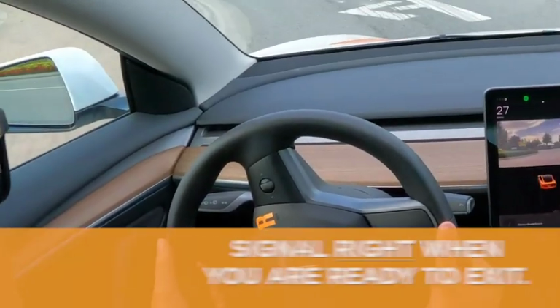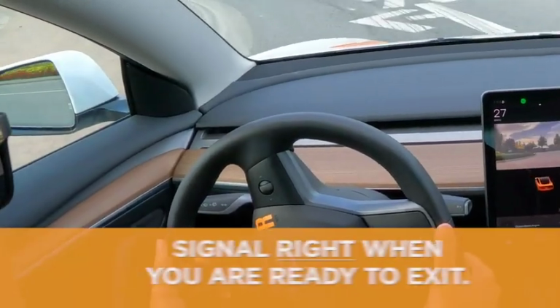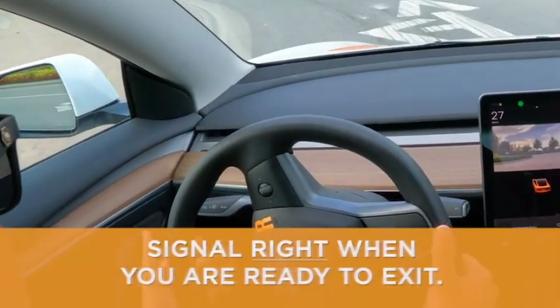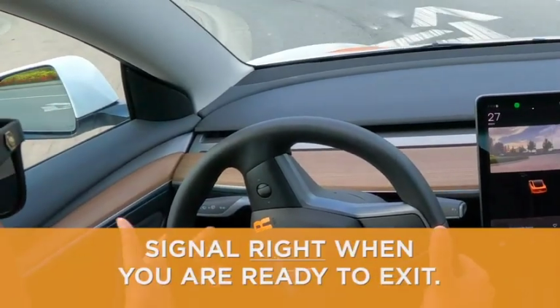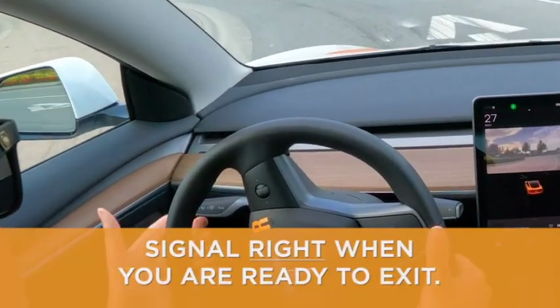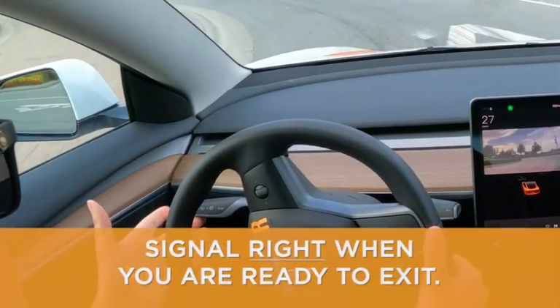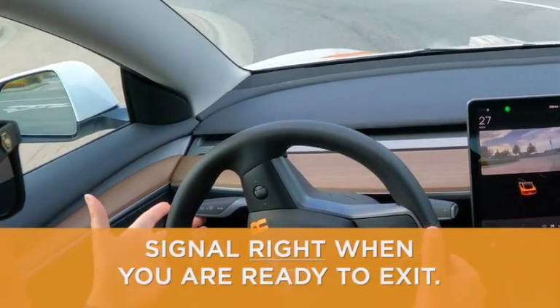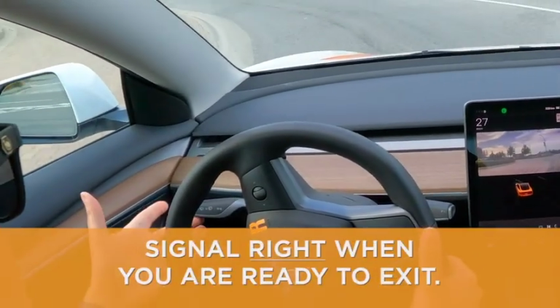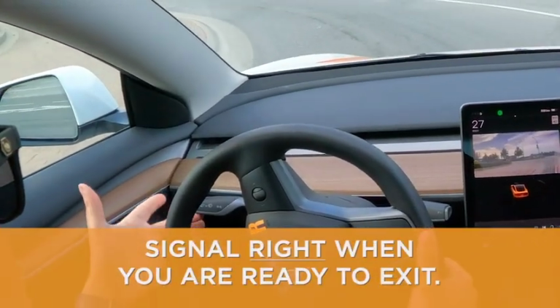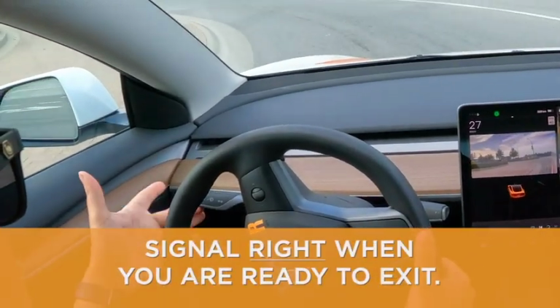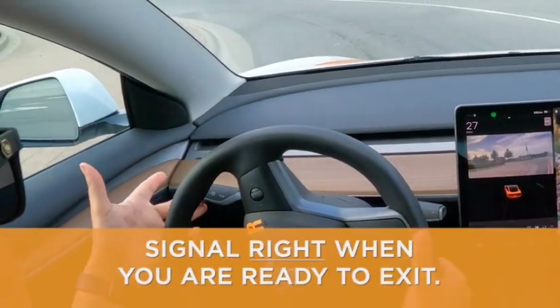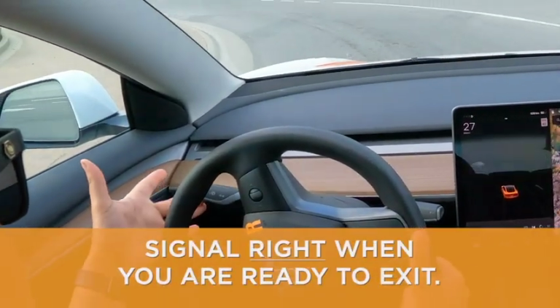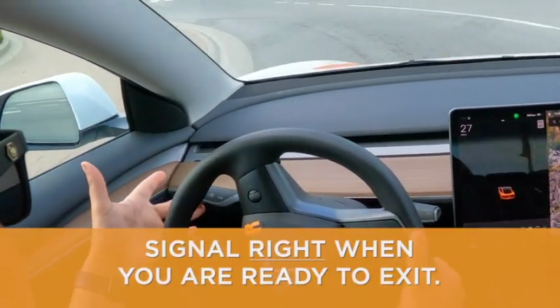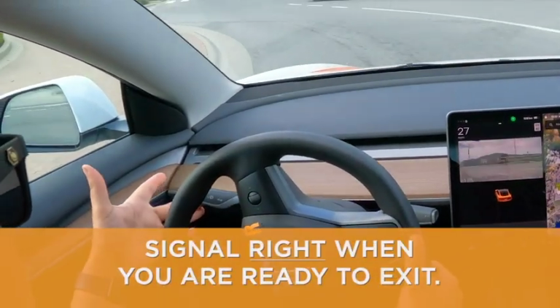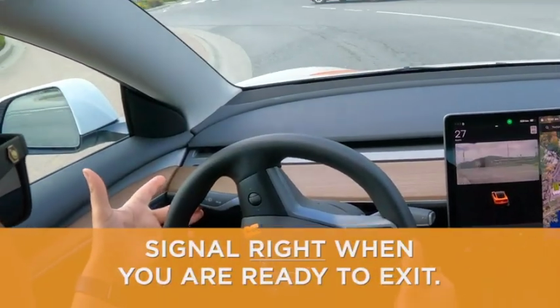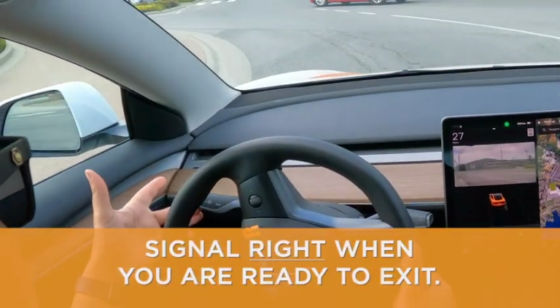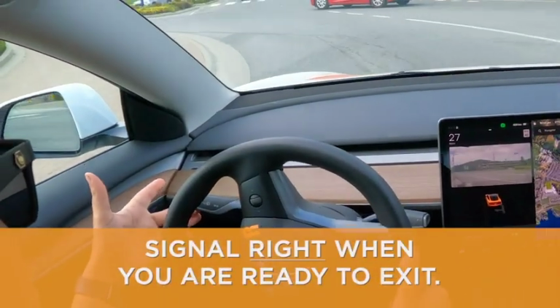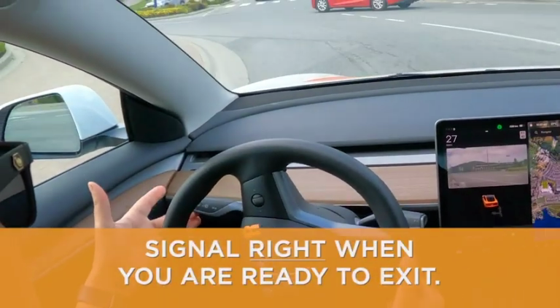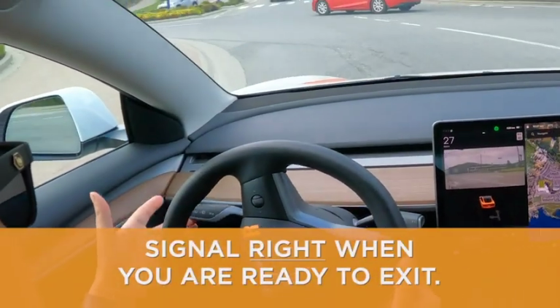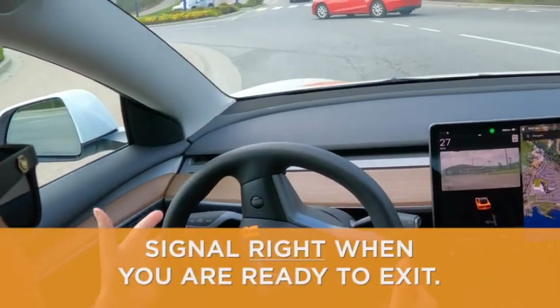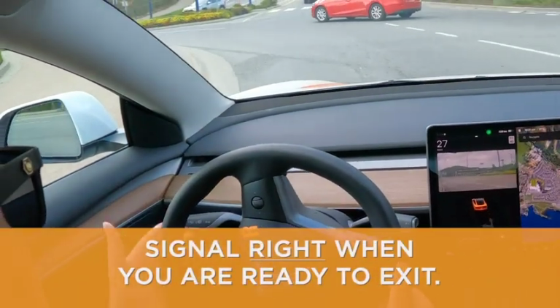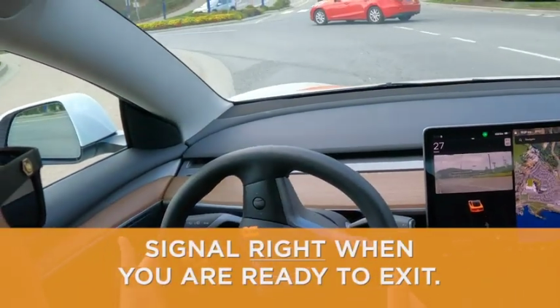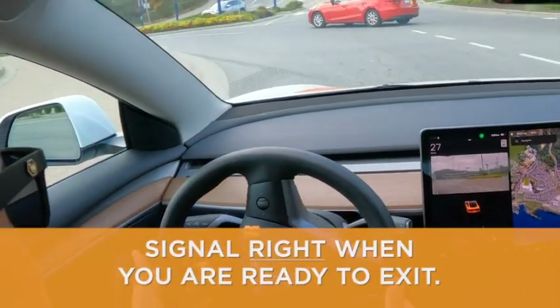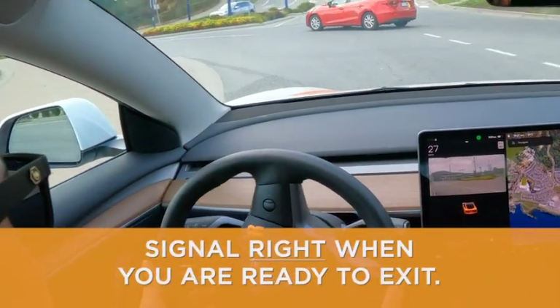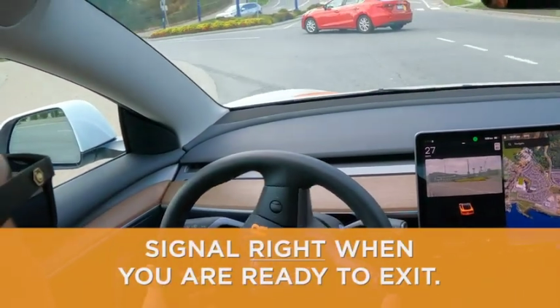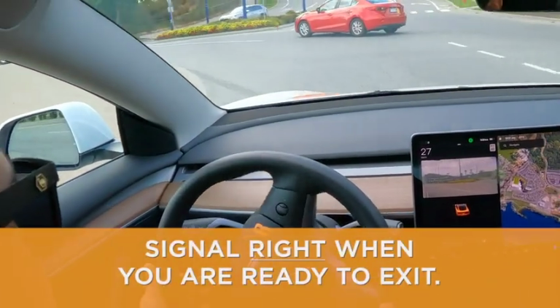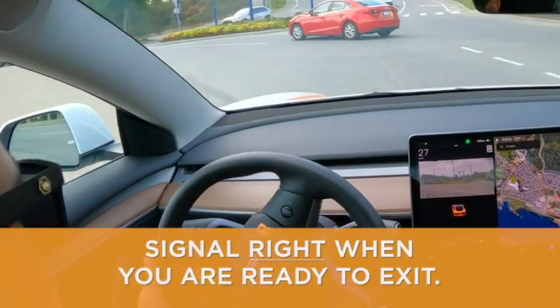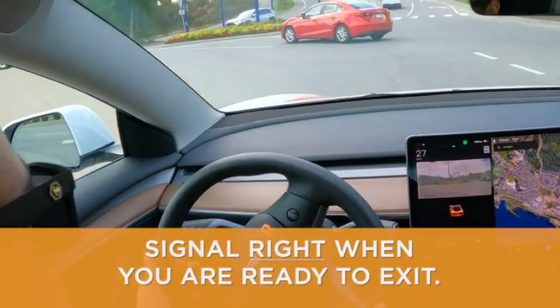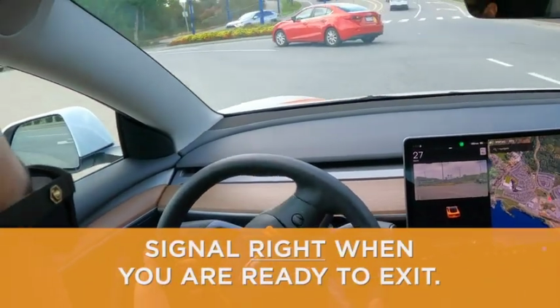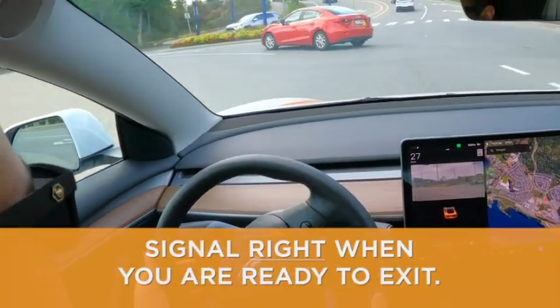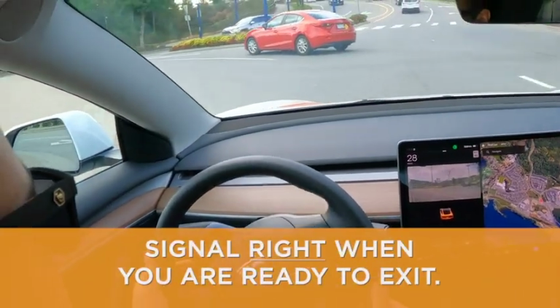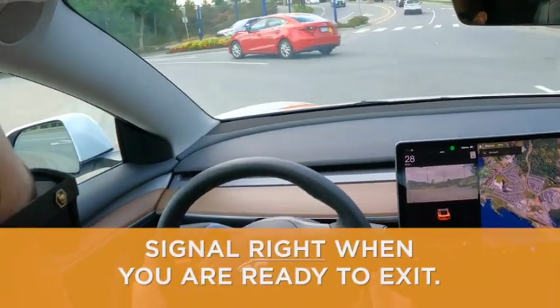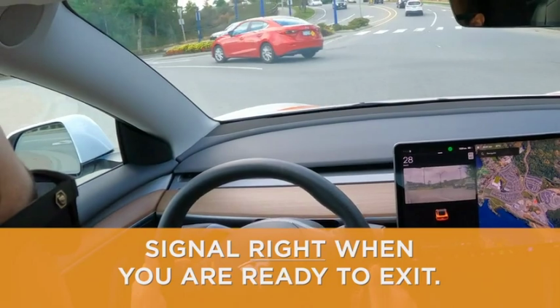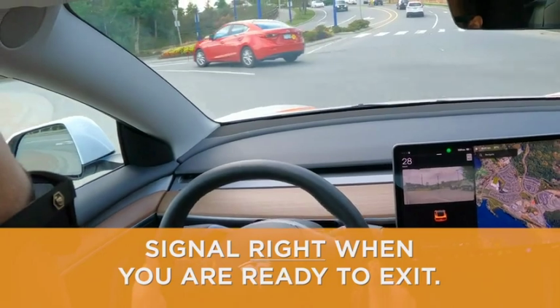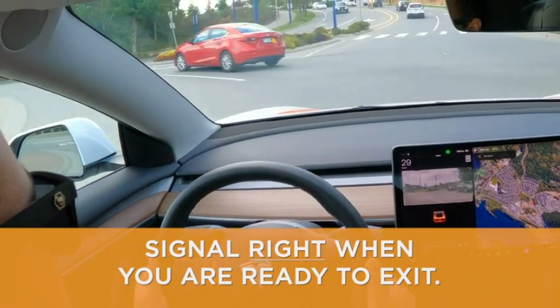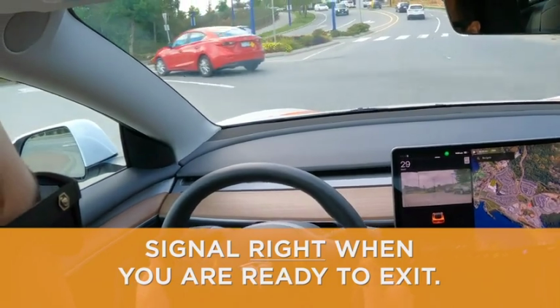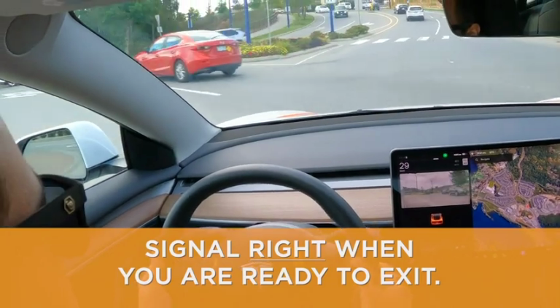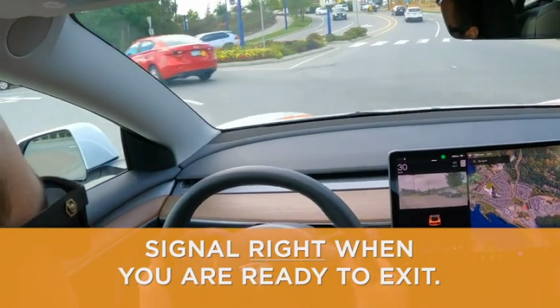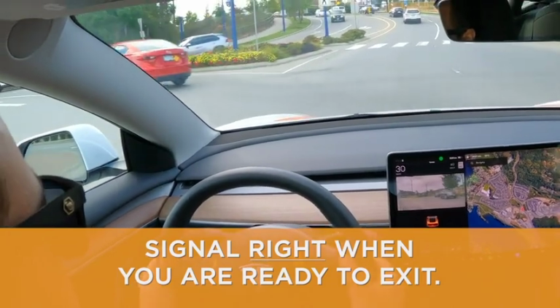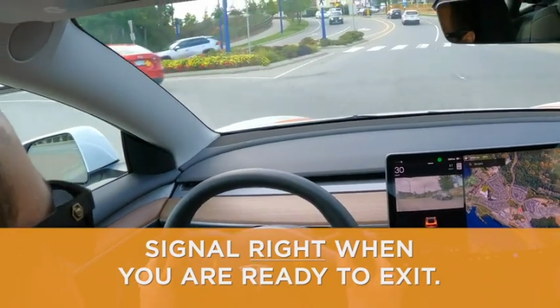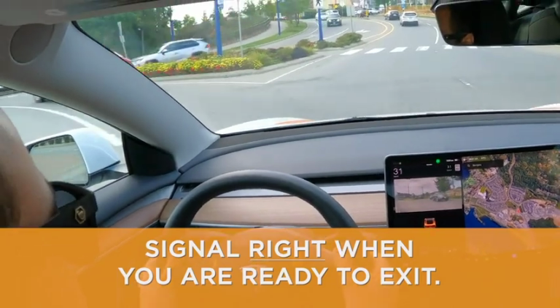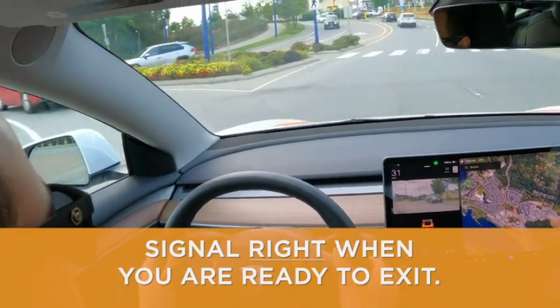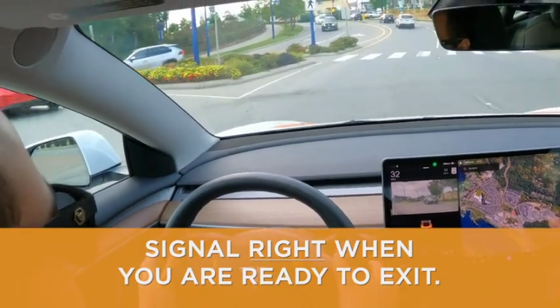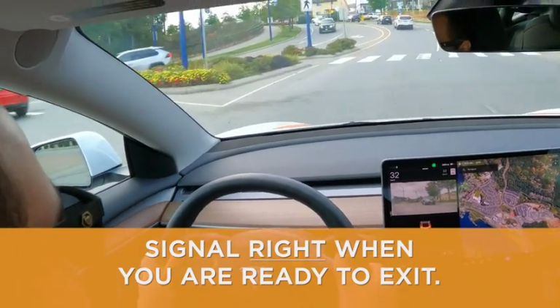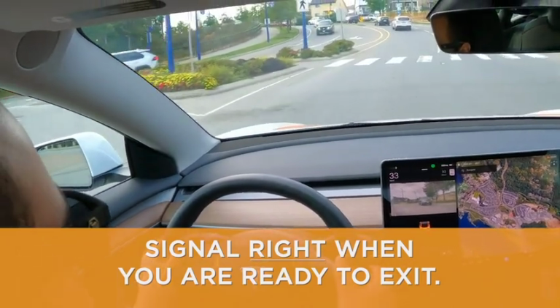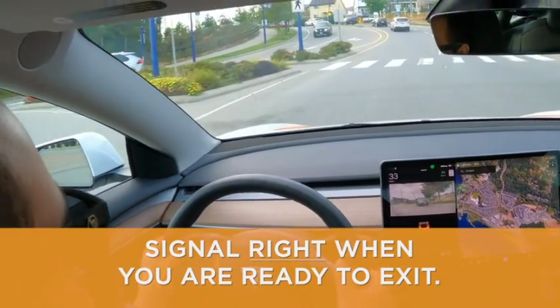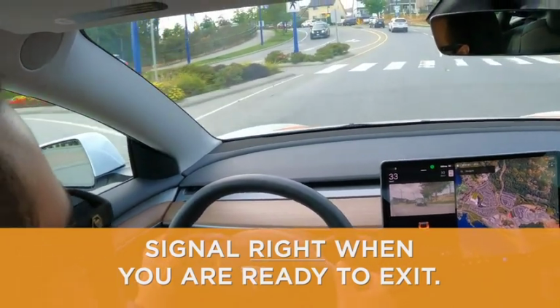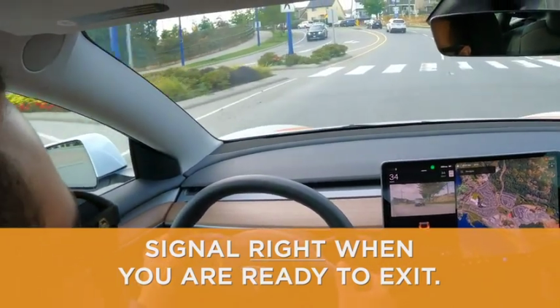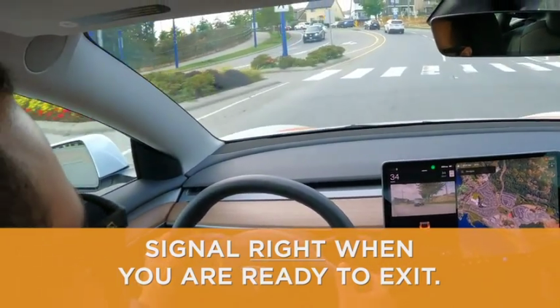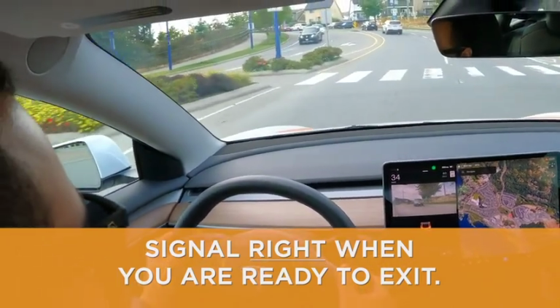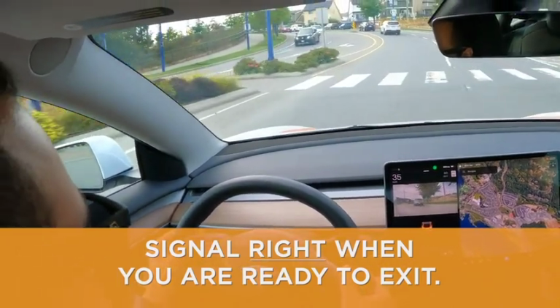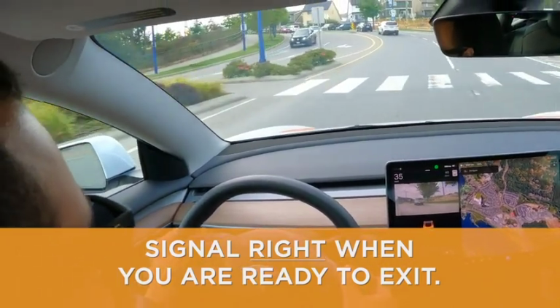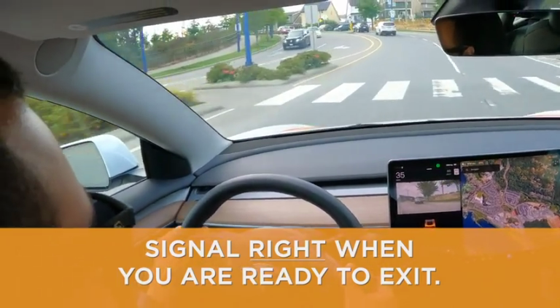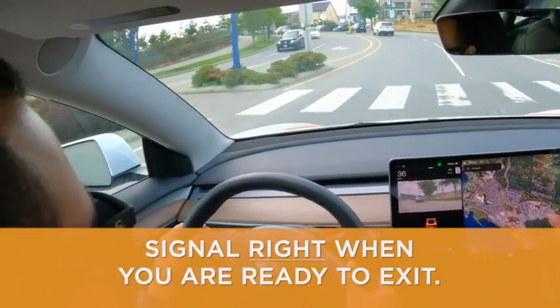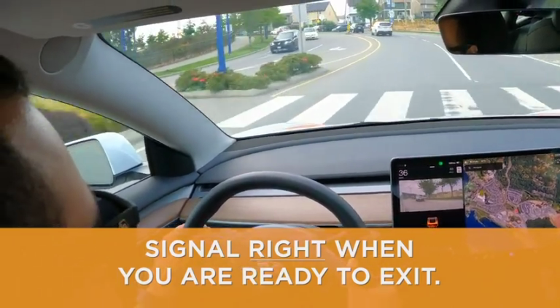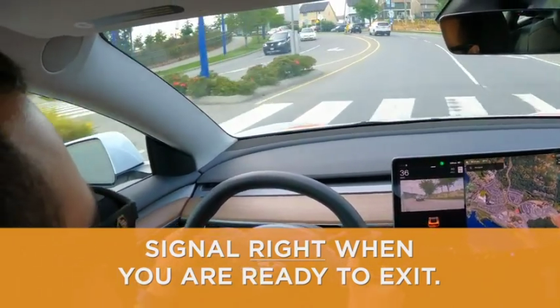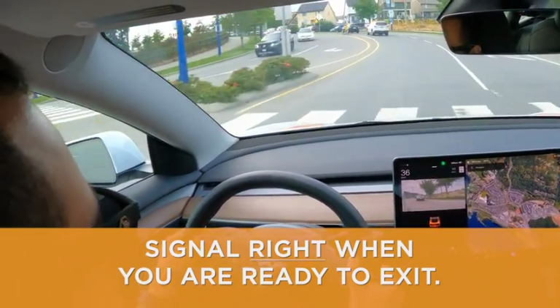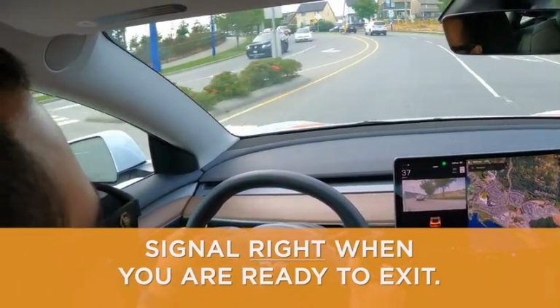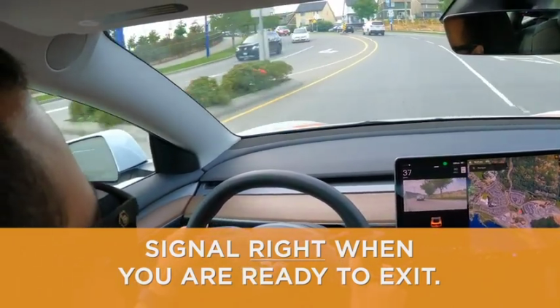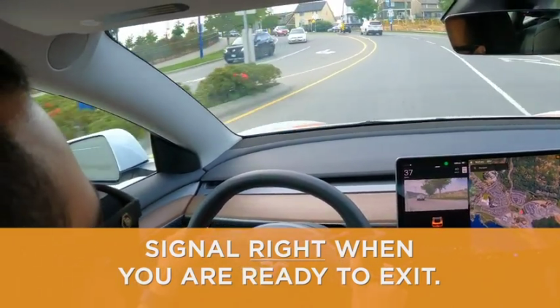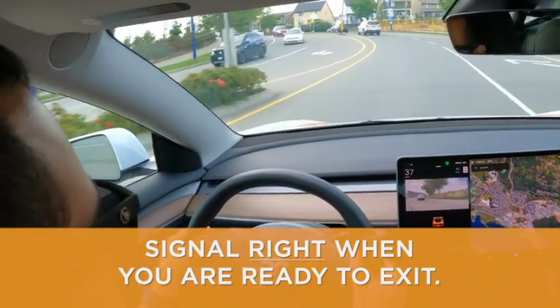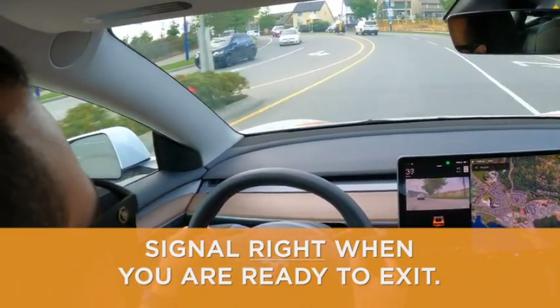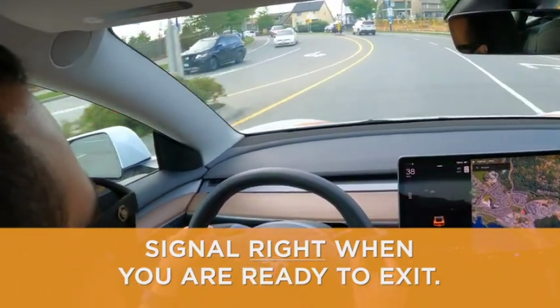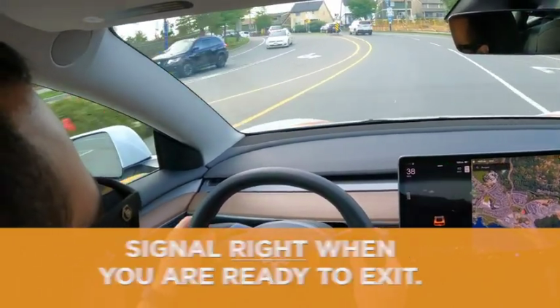When you're ready to exit, change your signal to the right. This lets others know your intentions and helps avoid surprises.